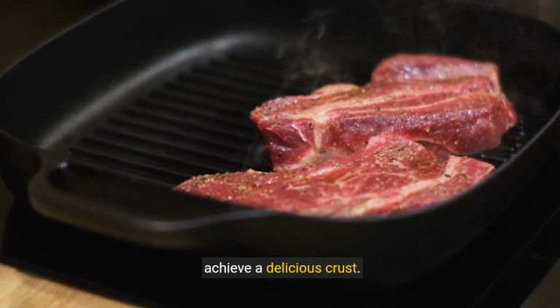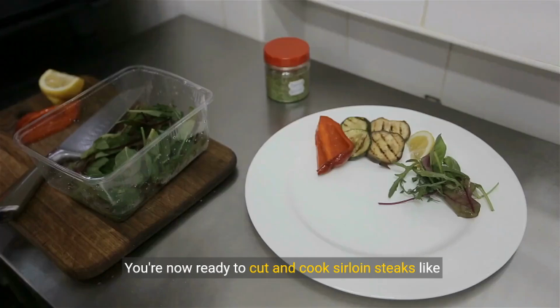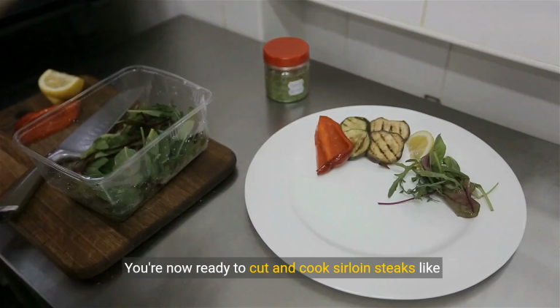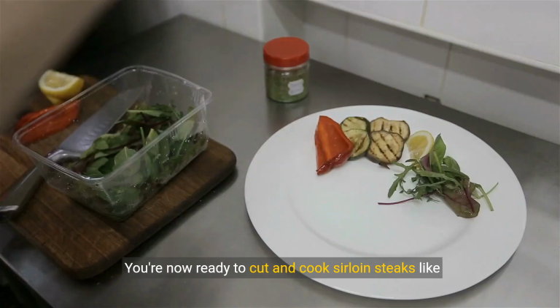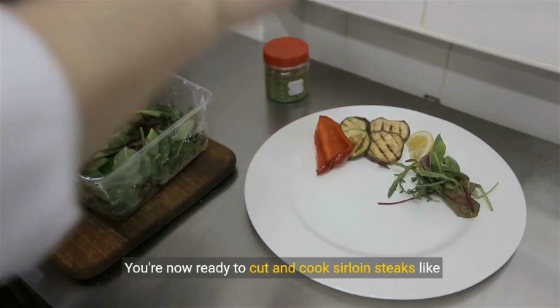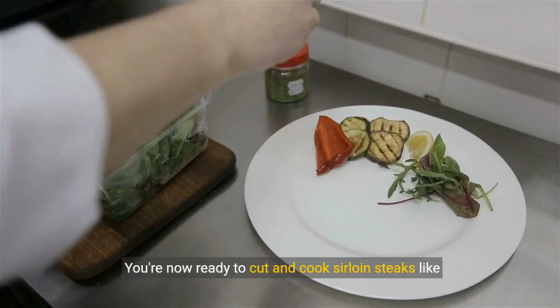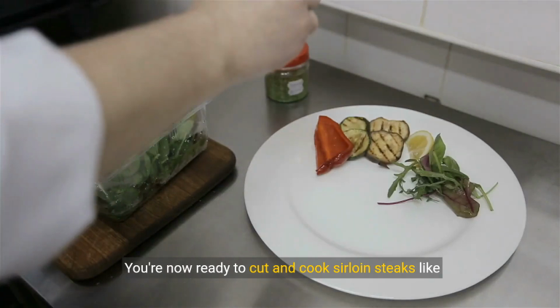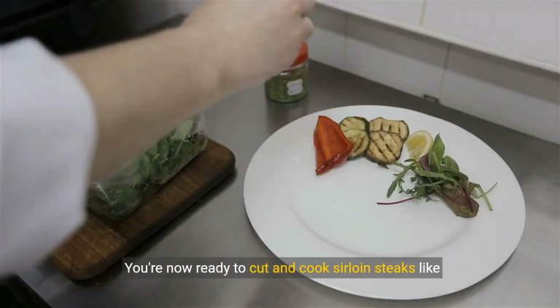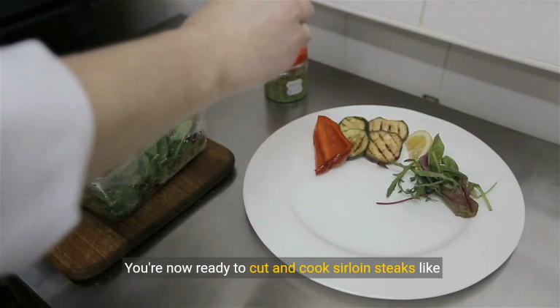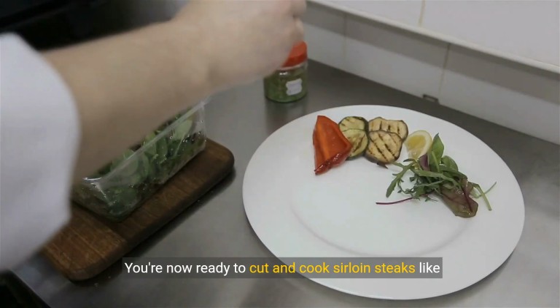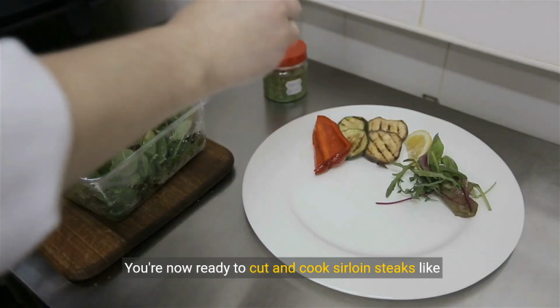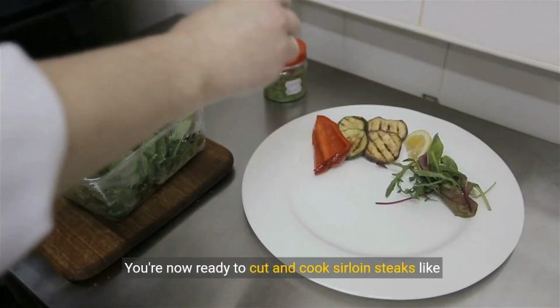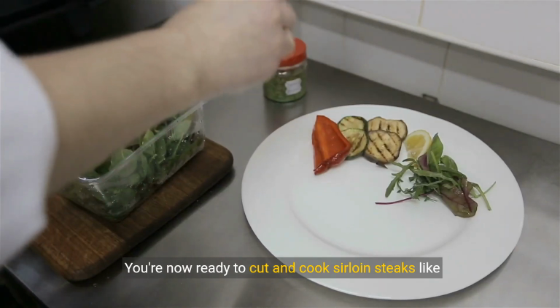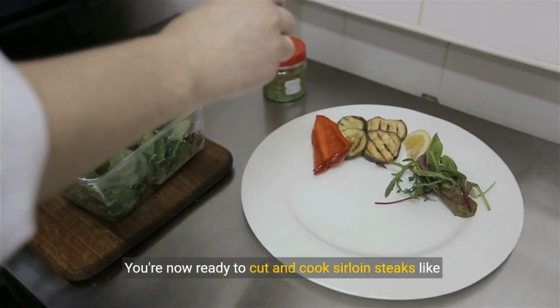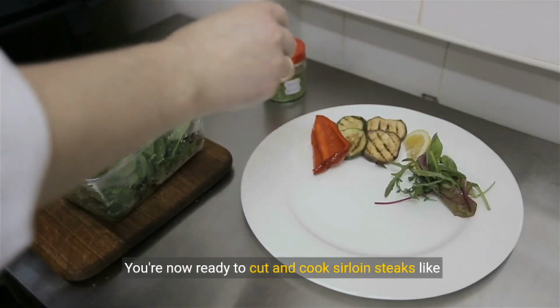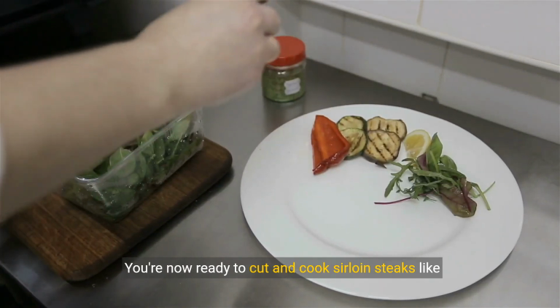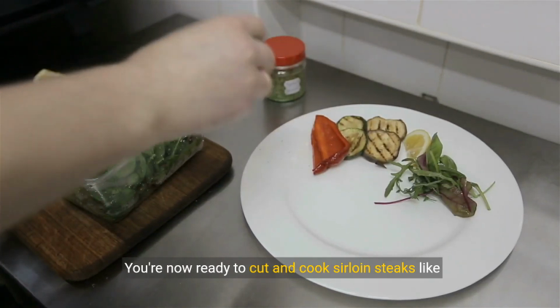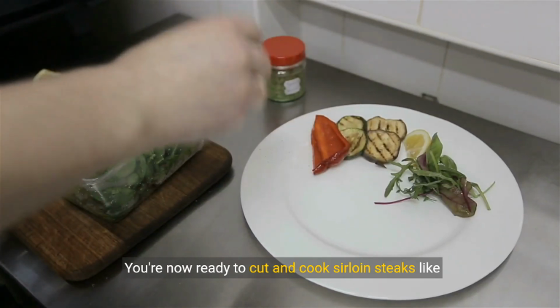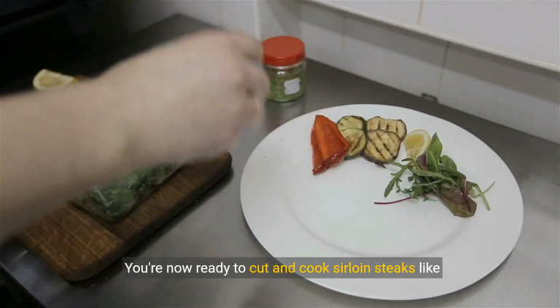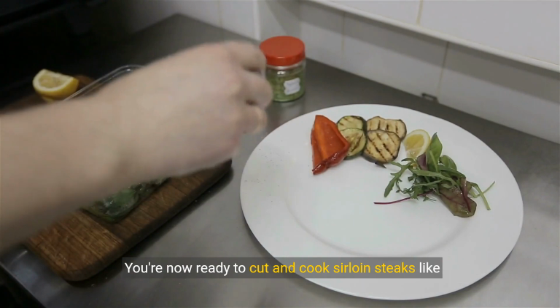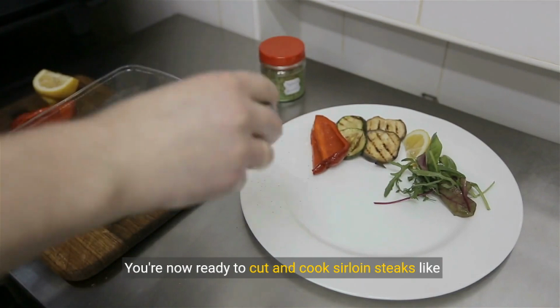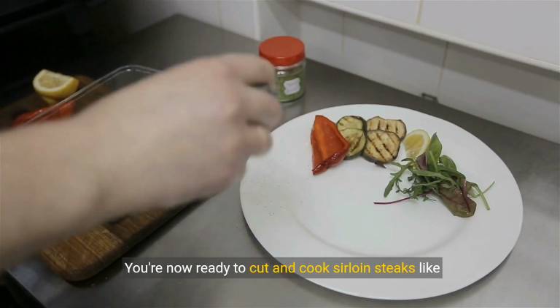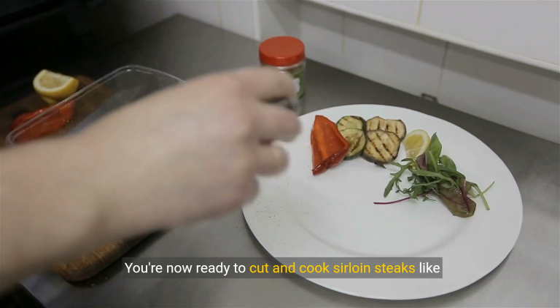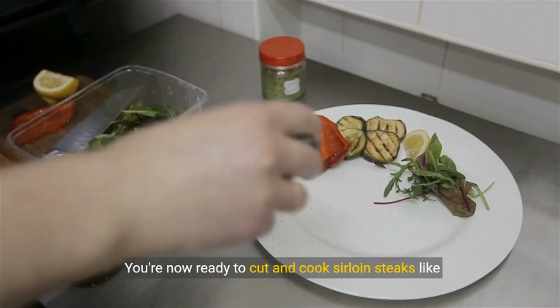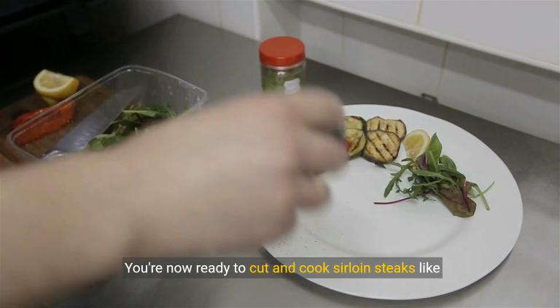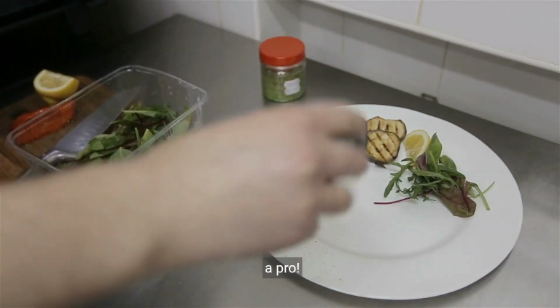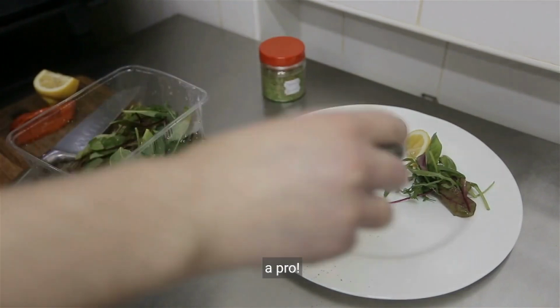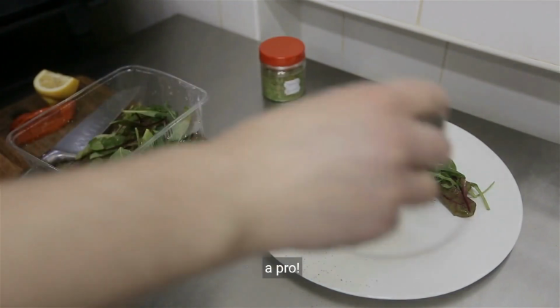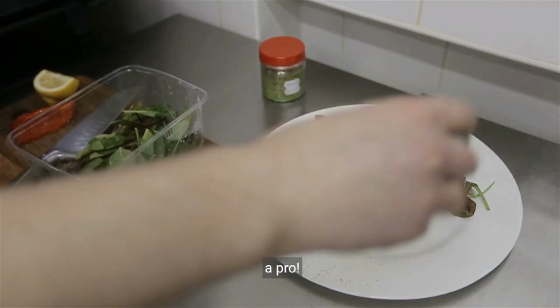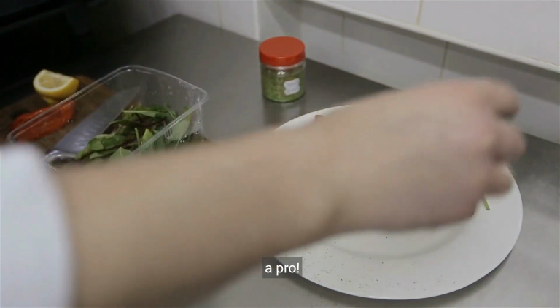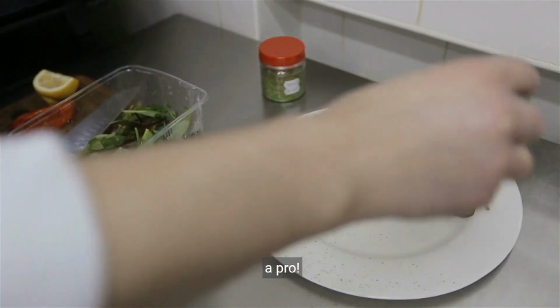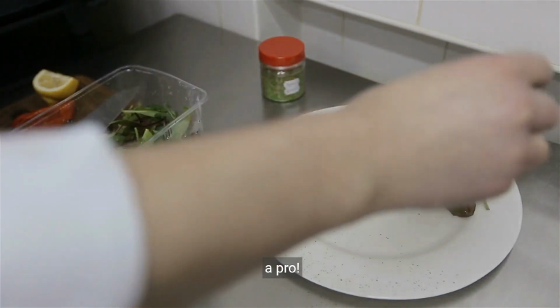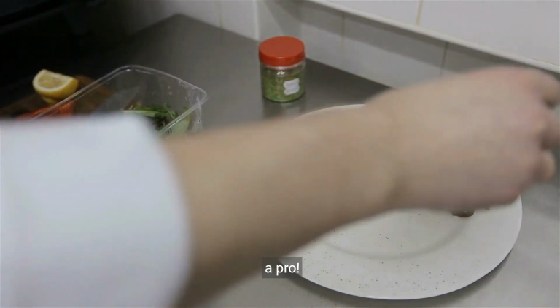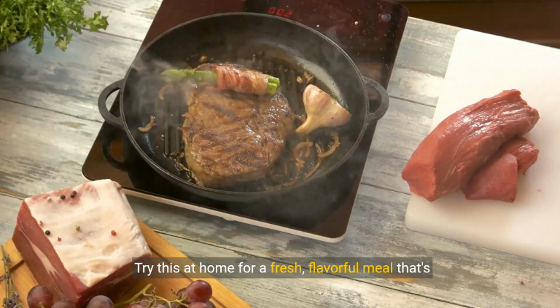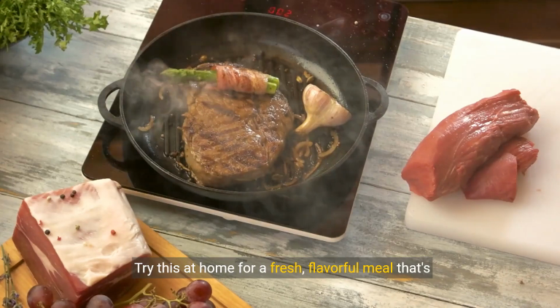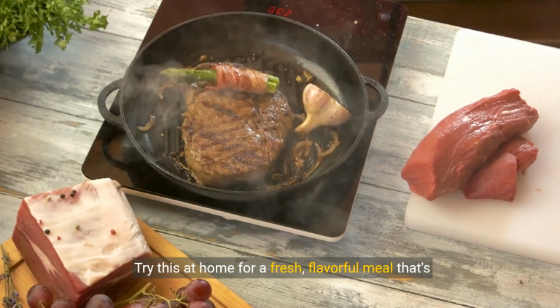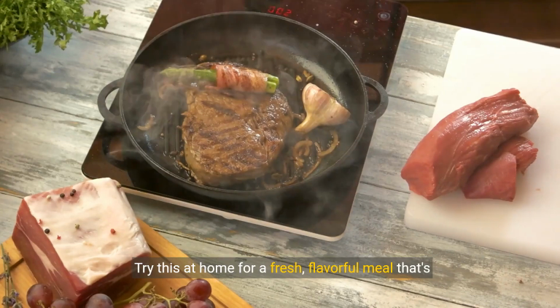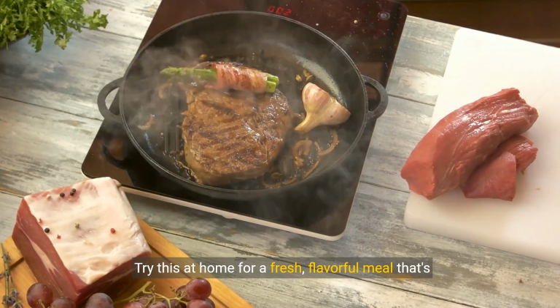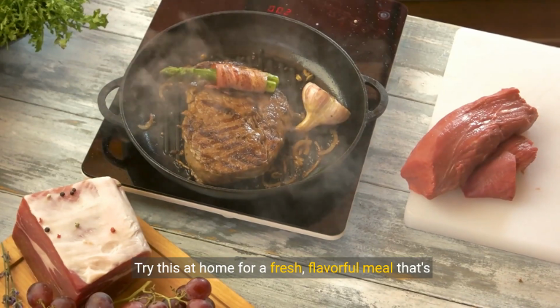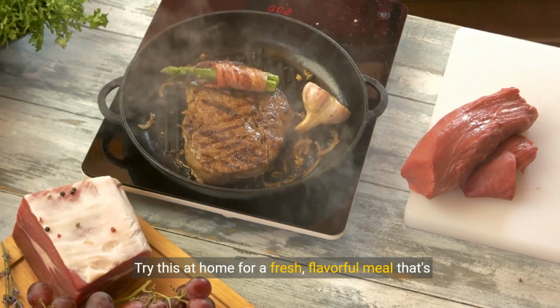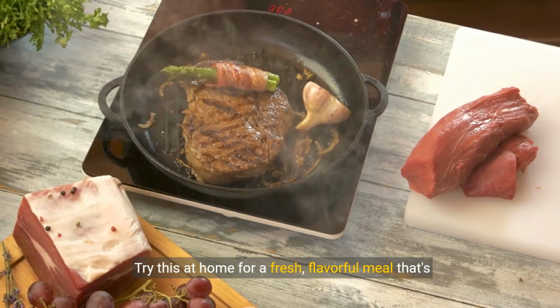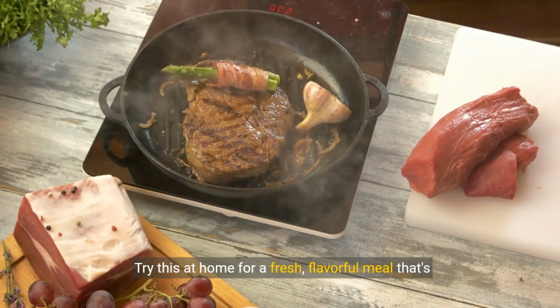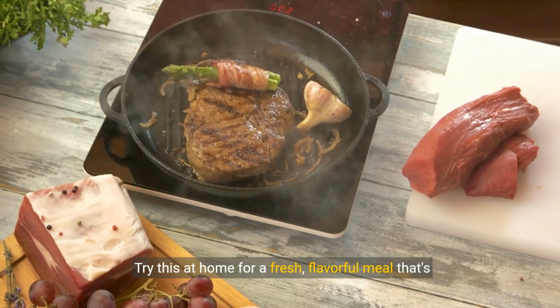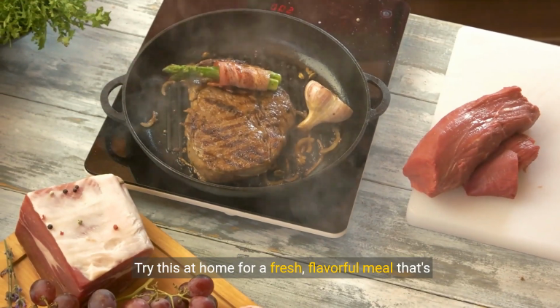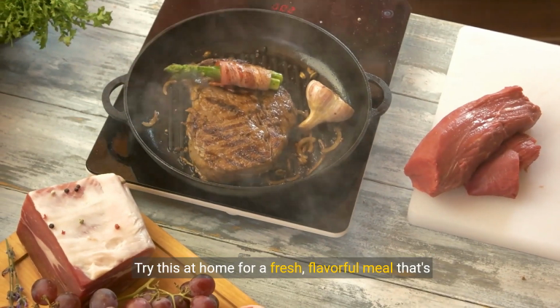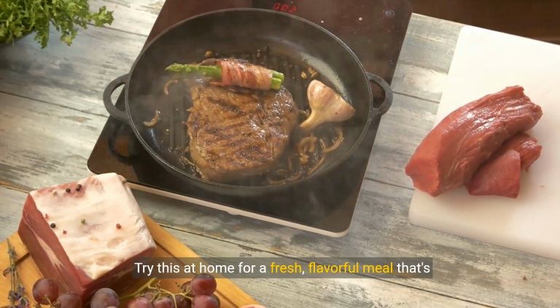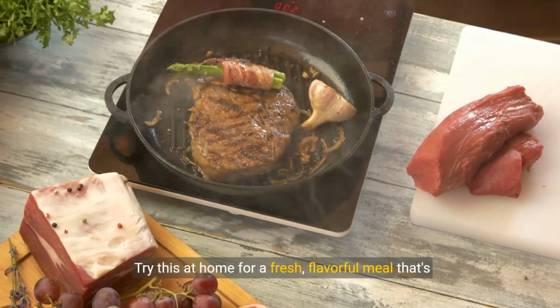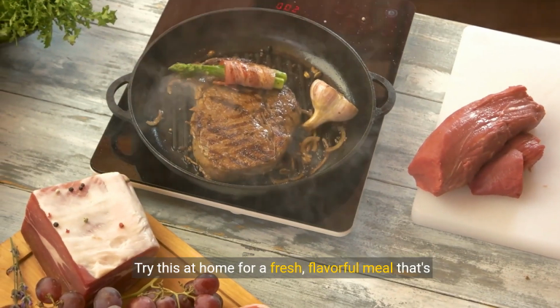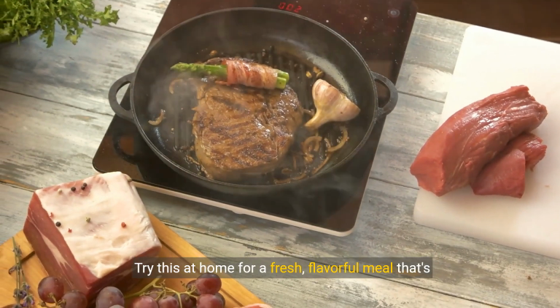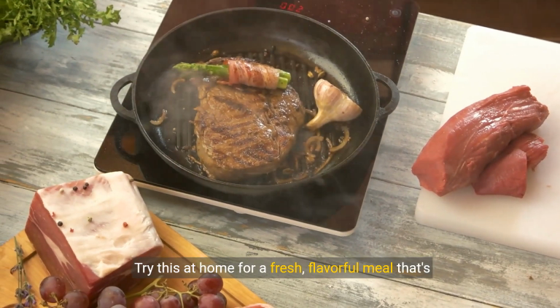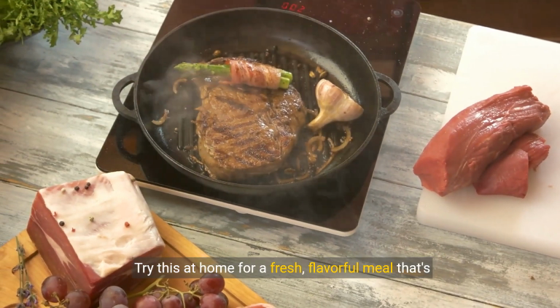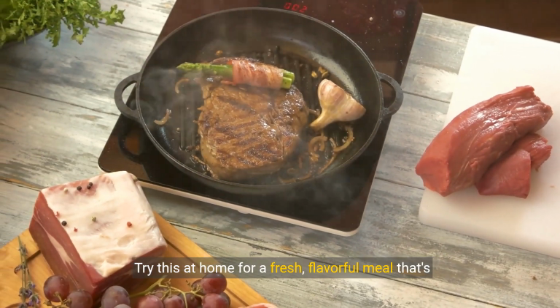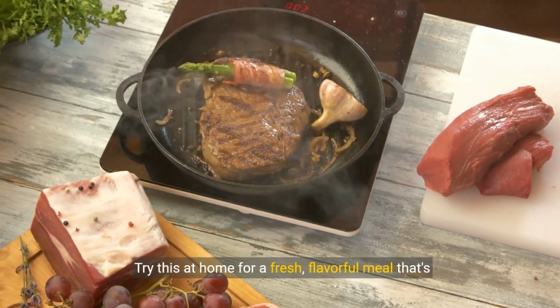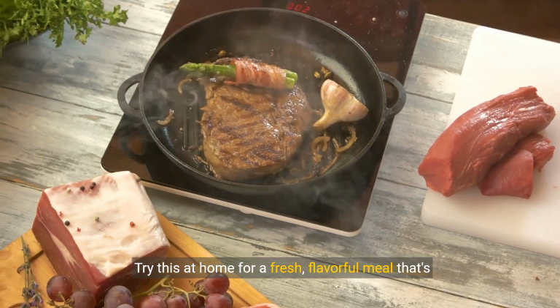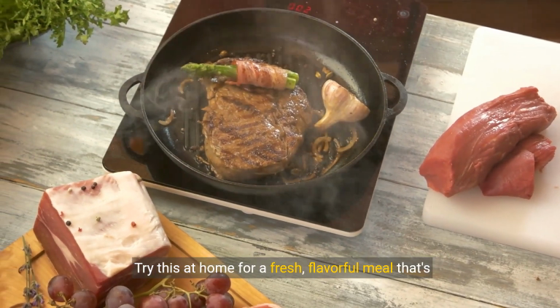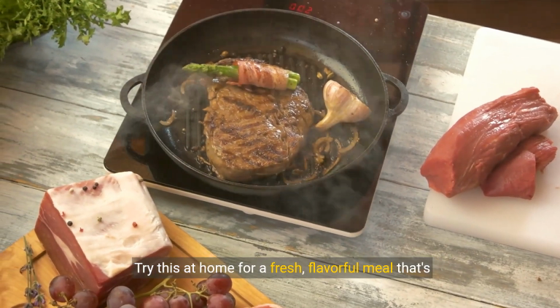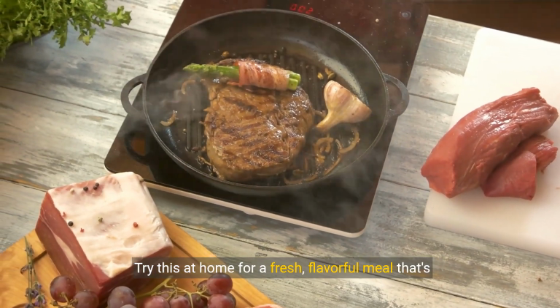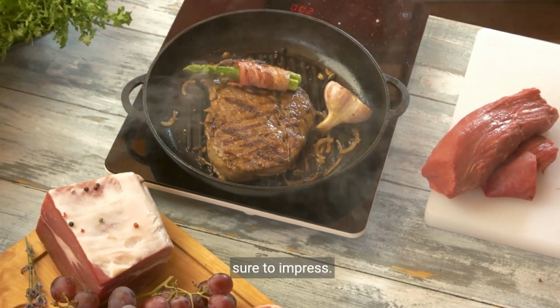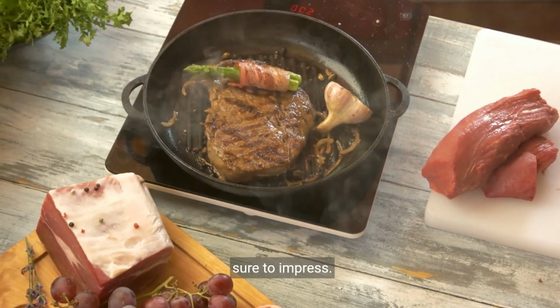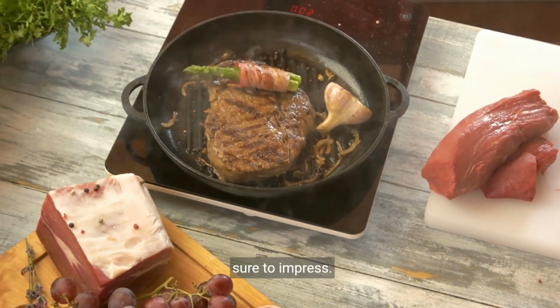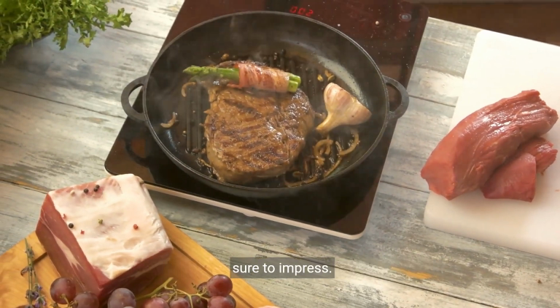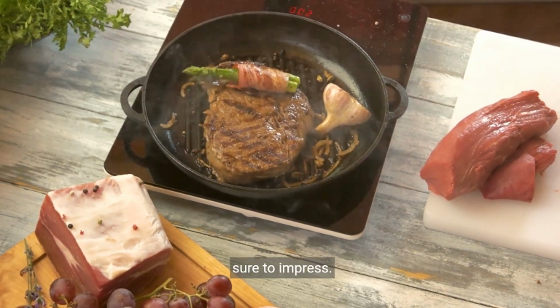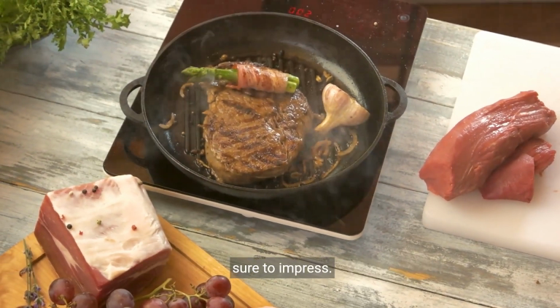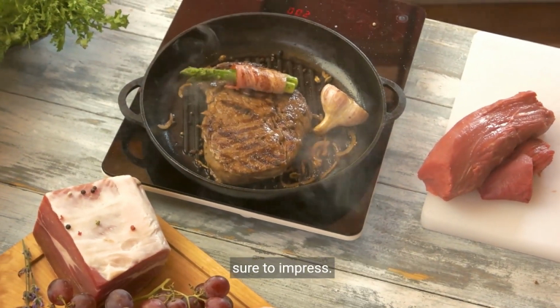You're now ready to cut and cook sirloin steaks like a pro. Try this at home for a fresh, flavorful meal that's sure to impress.